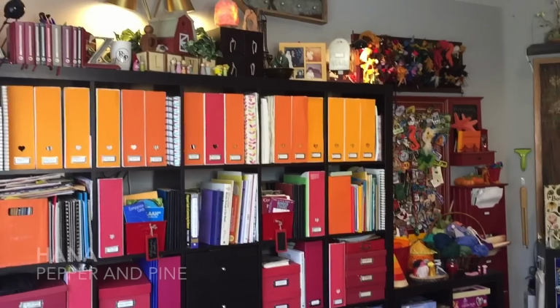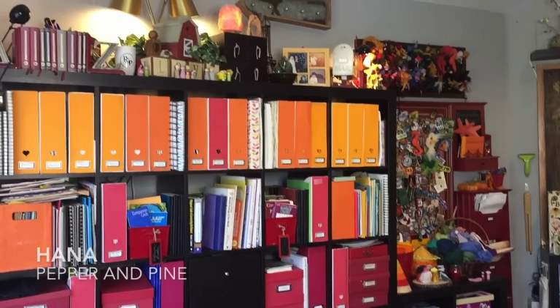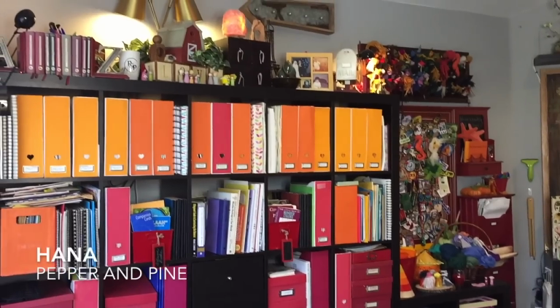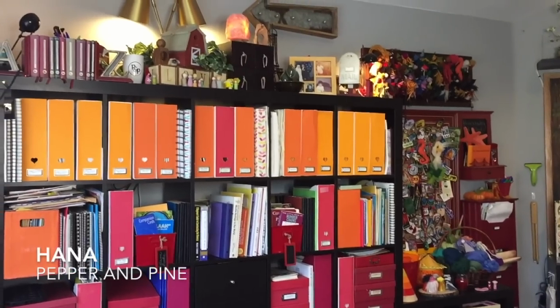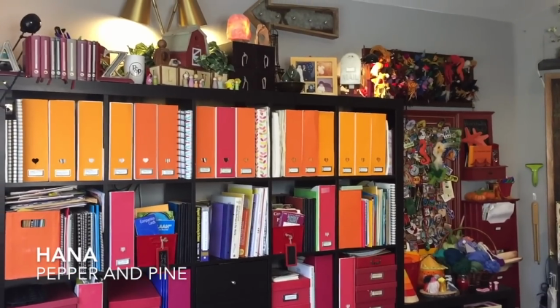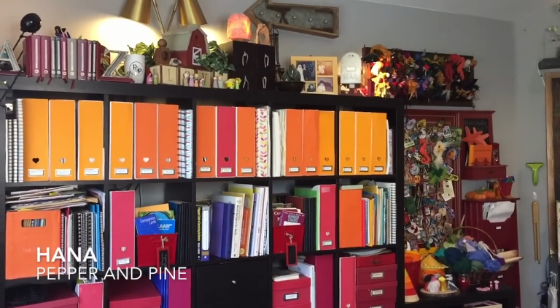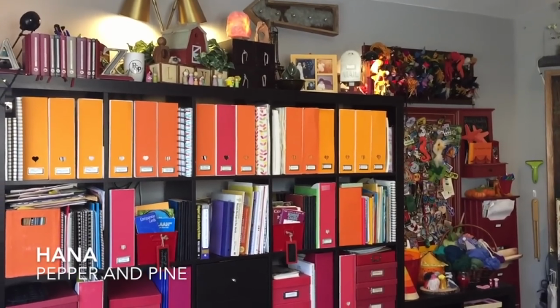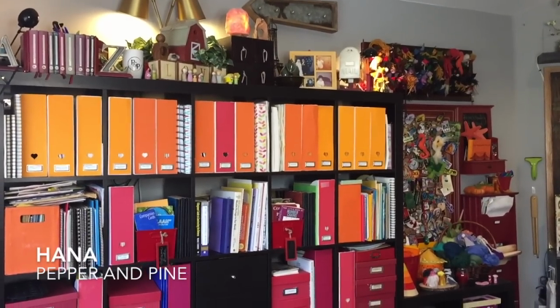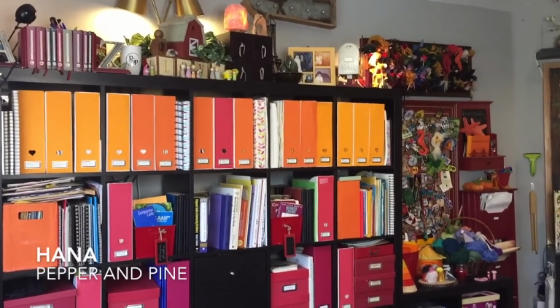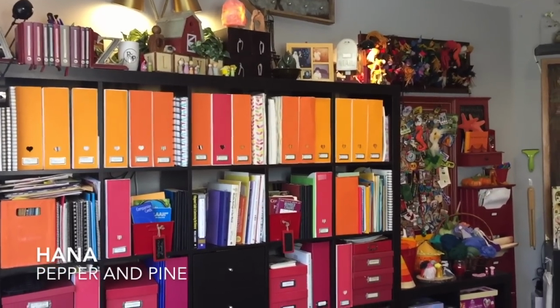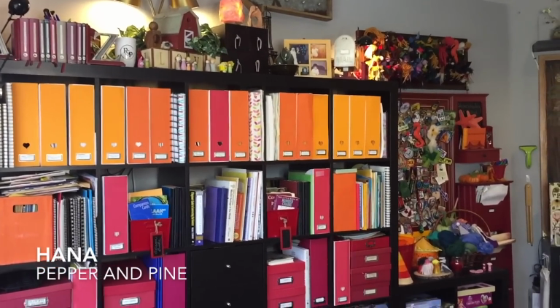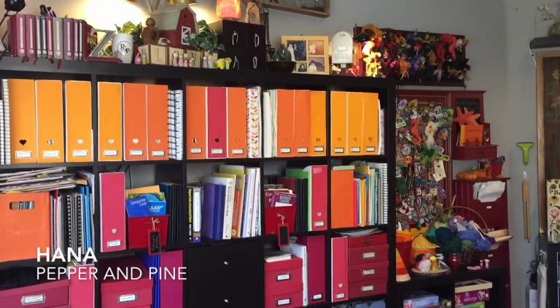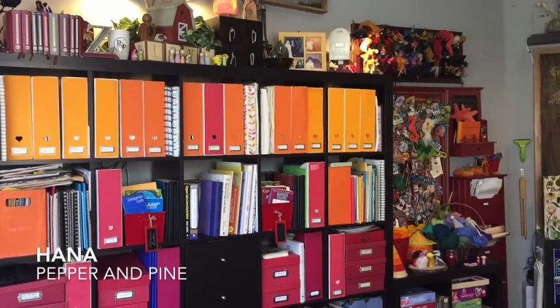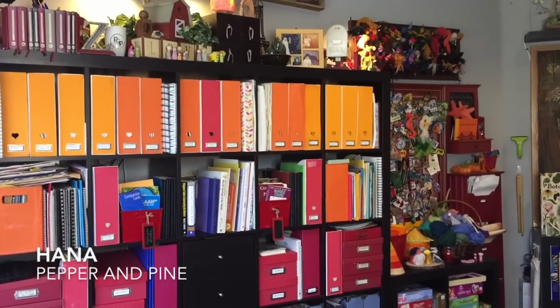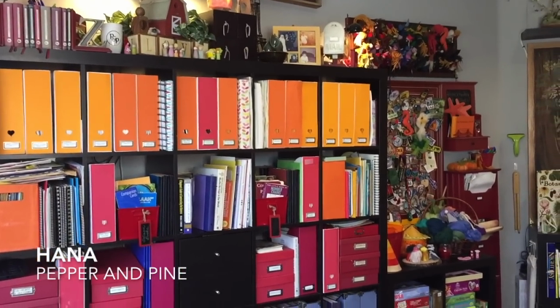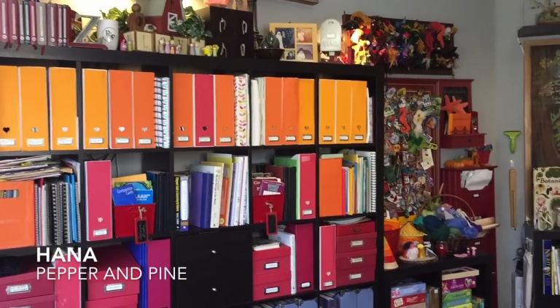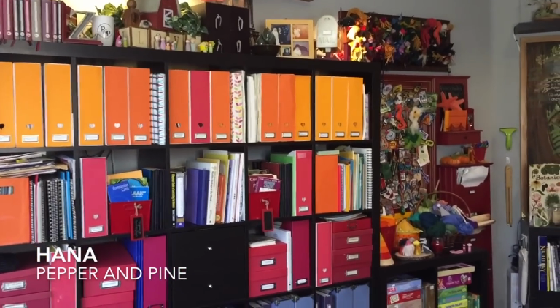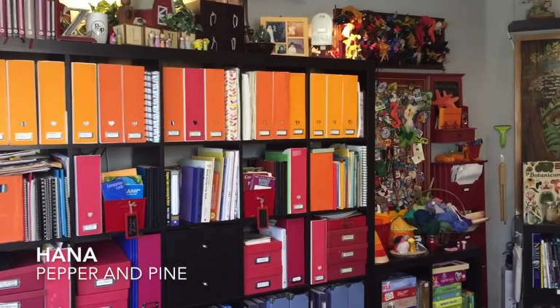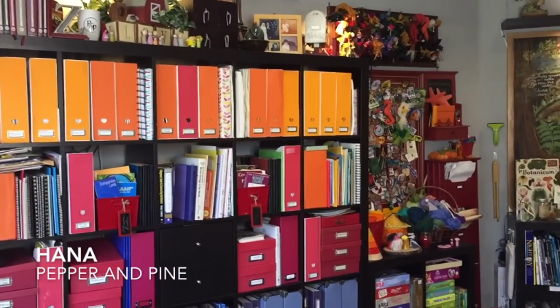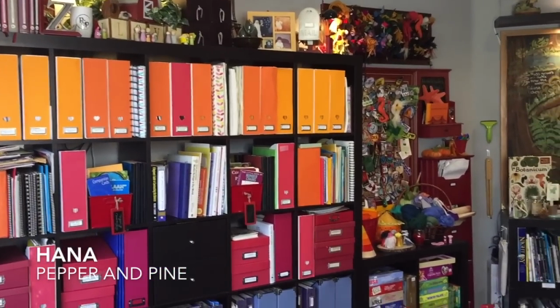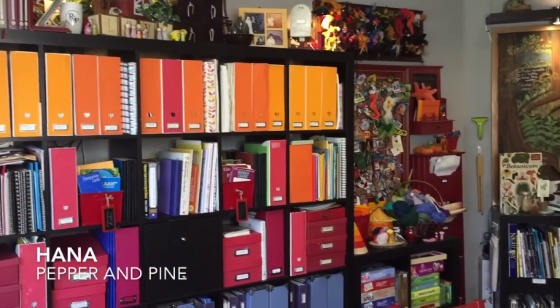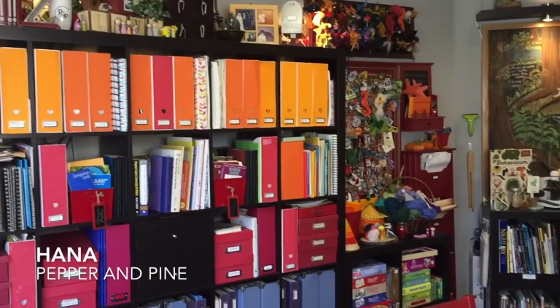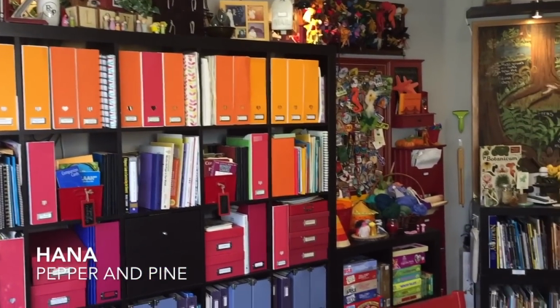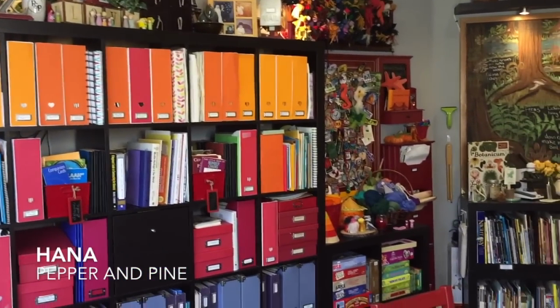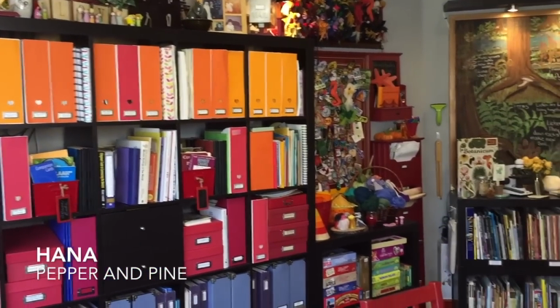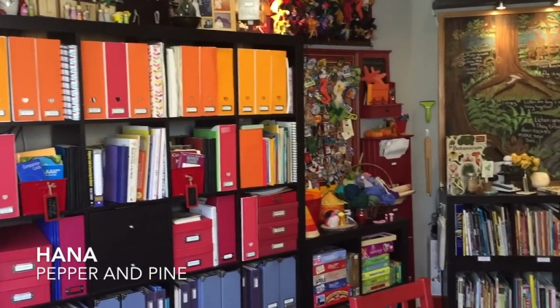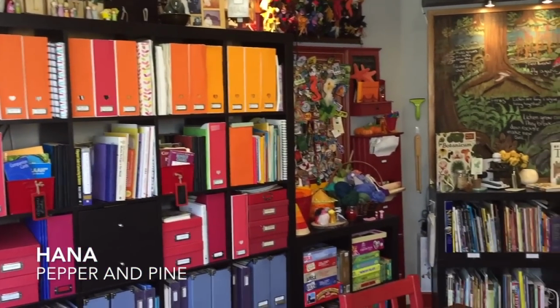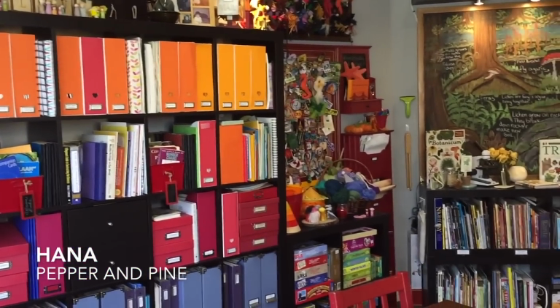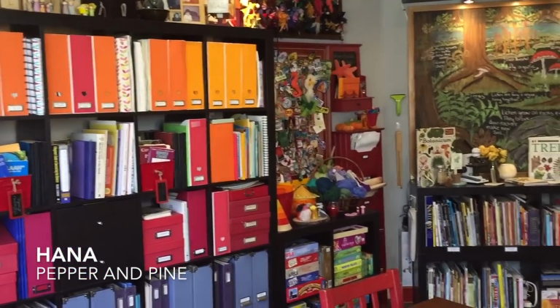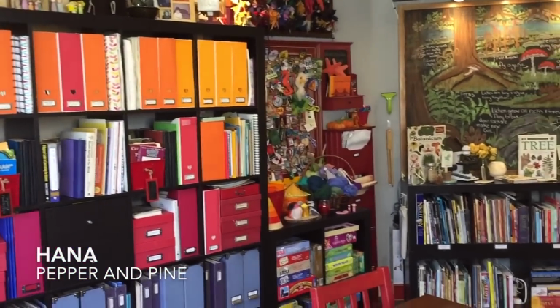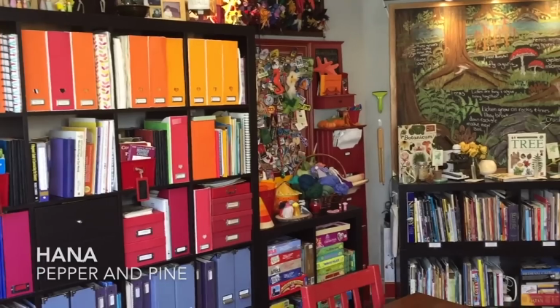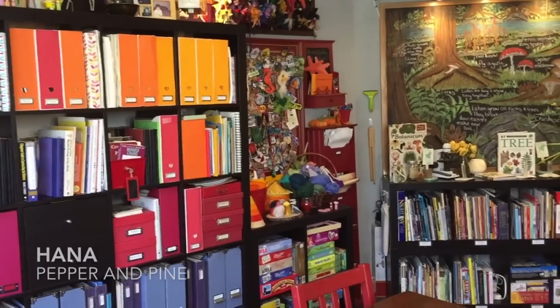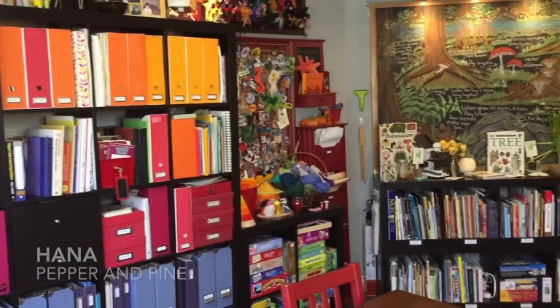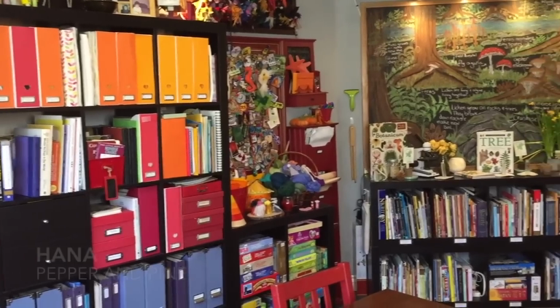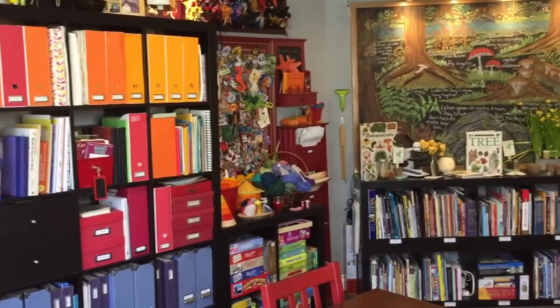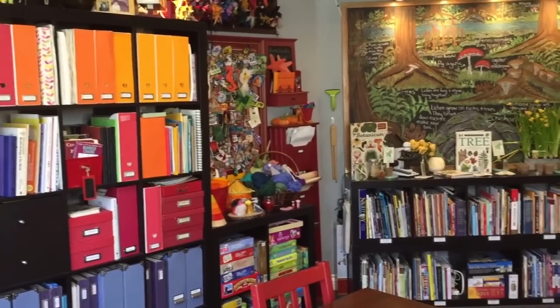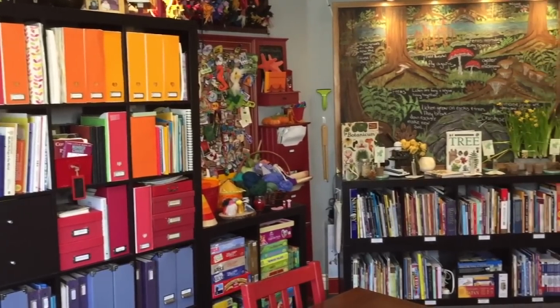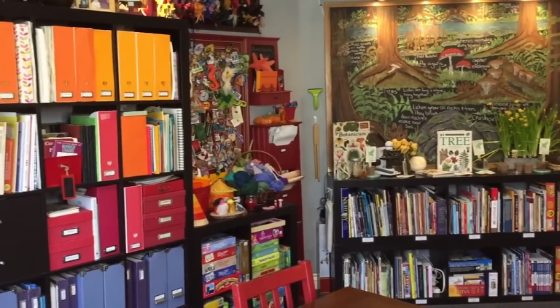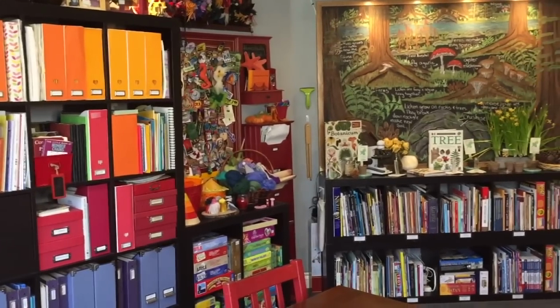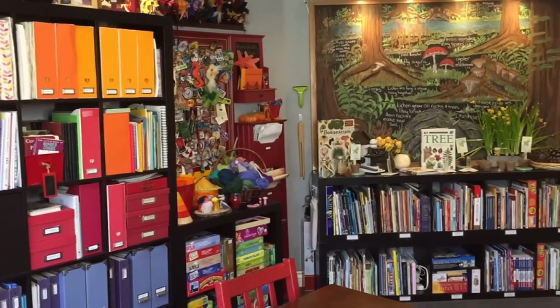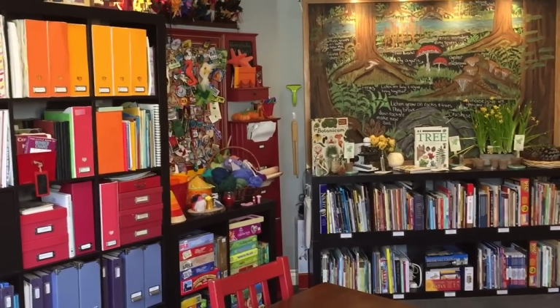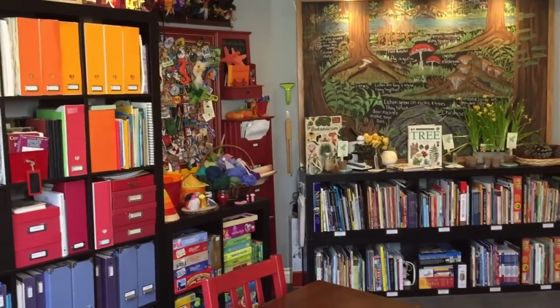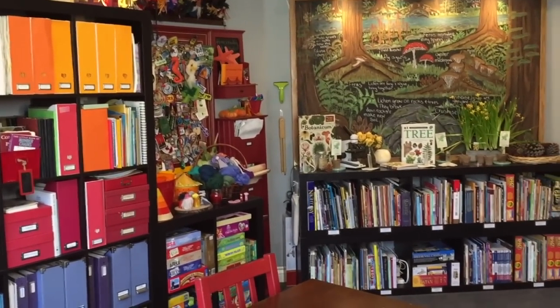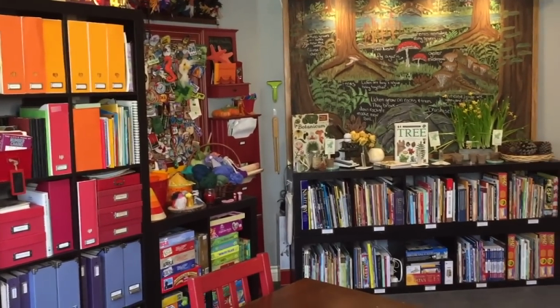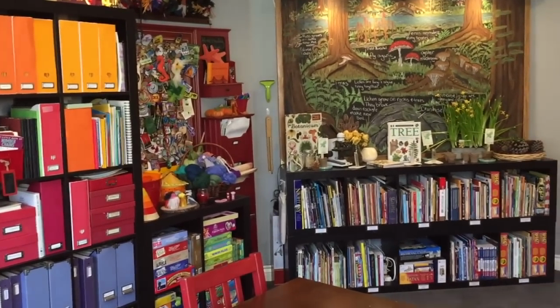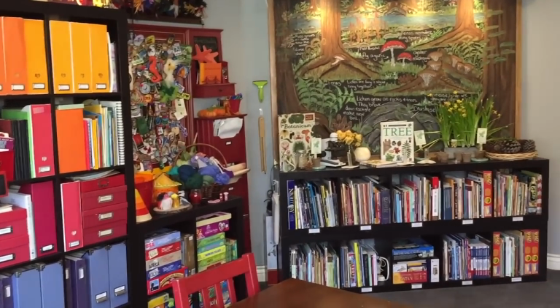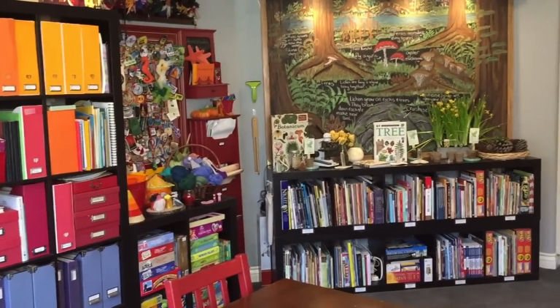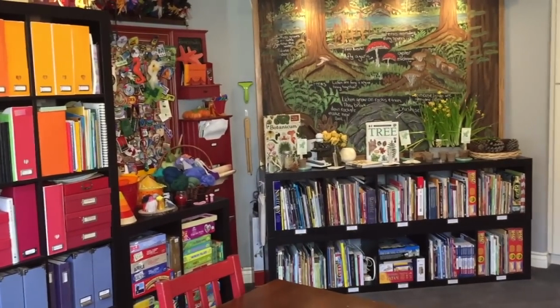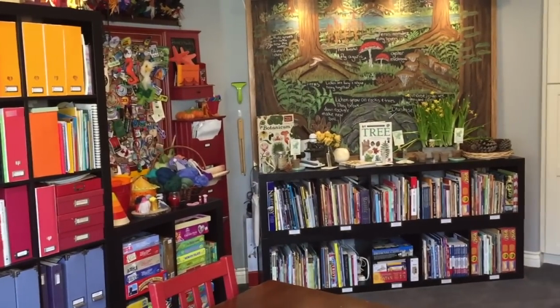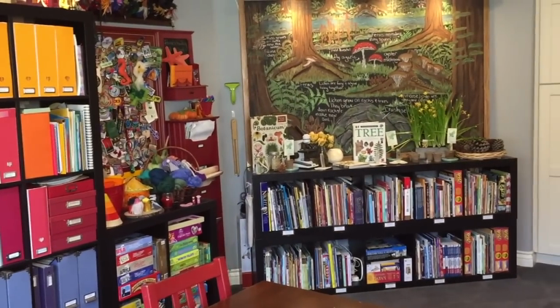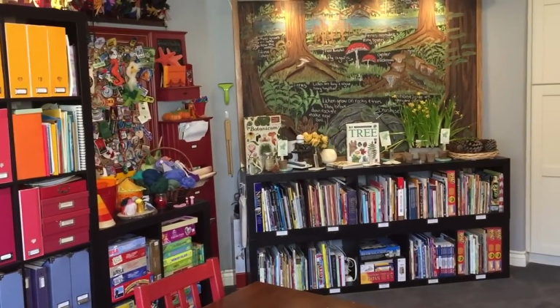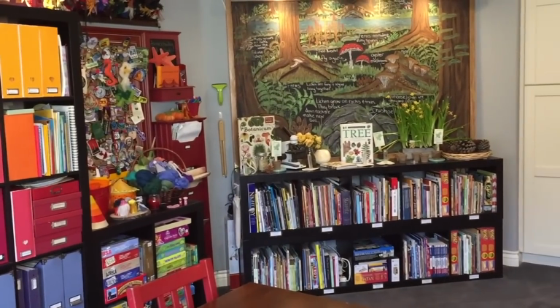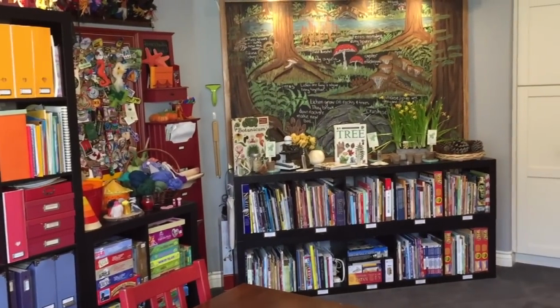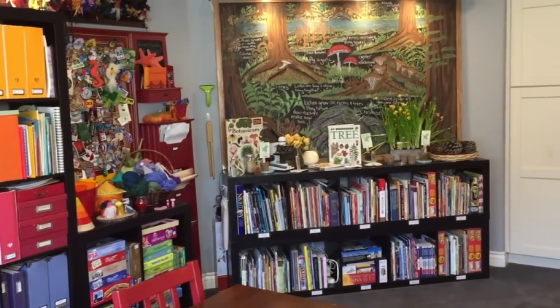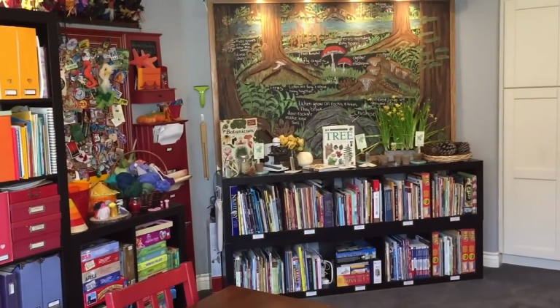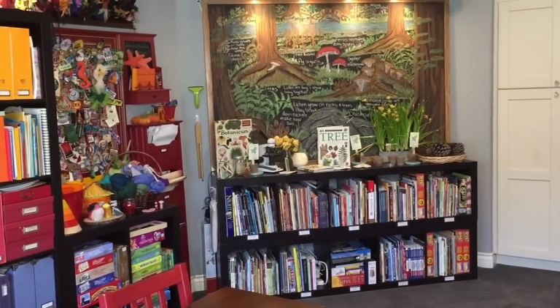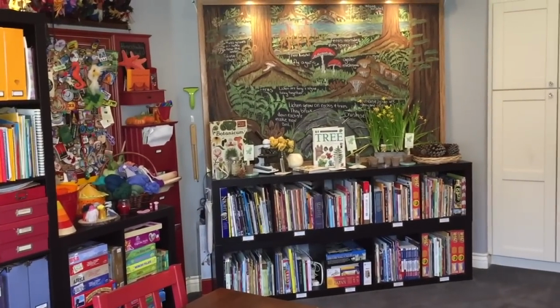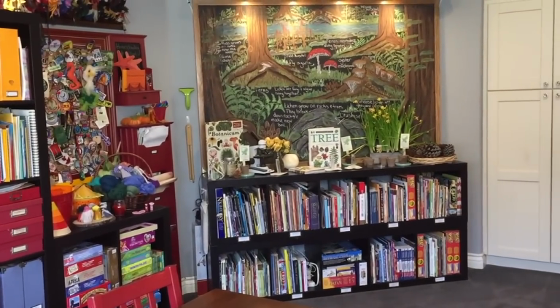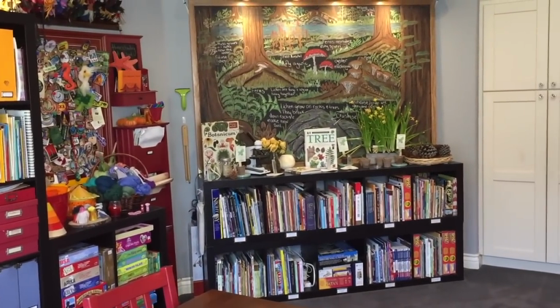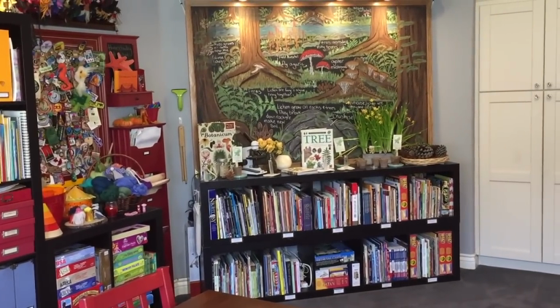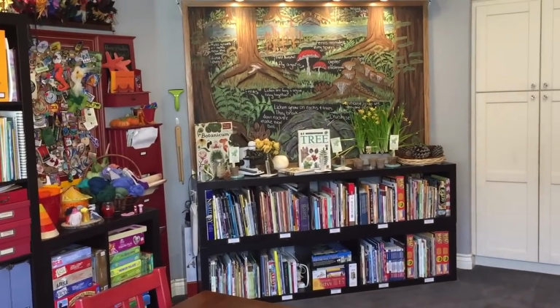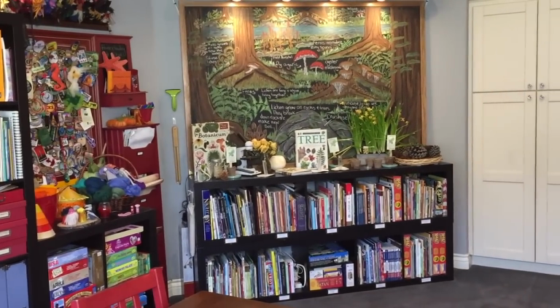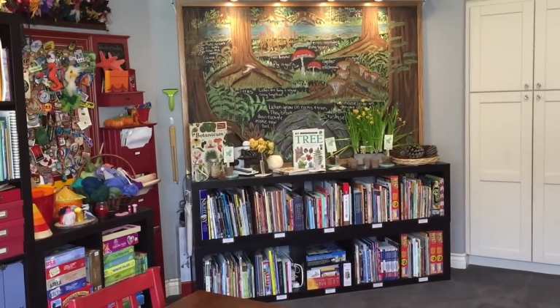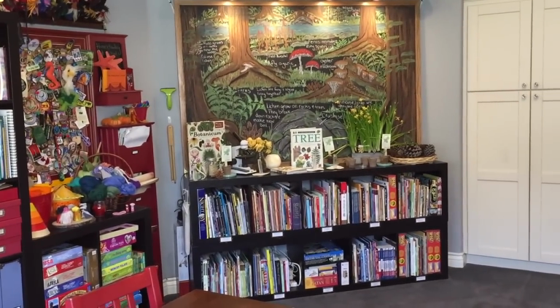Hi everybody, my name is Hannah and this is Pepper and Pine, and today I am going to share with you how we organize our bookshelves.